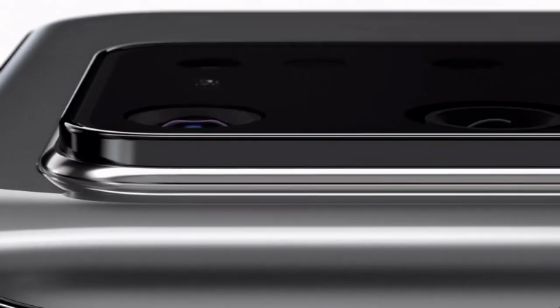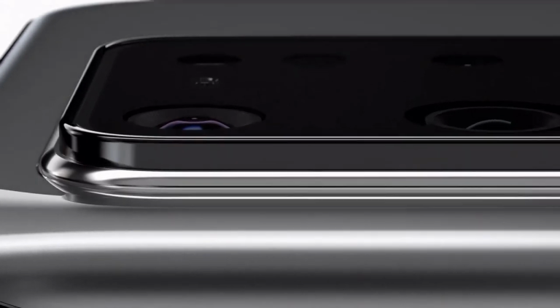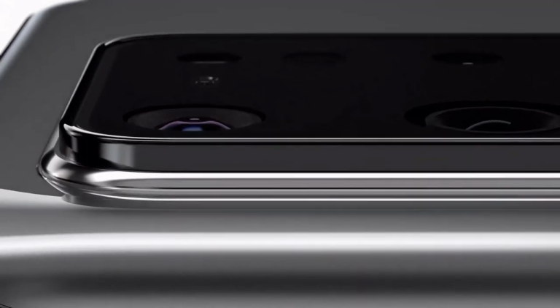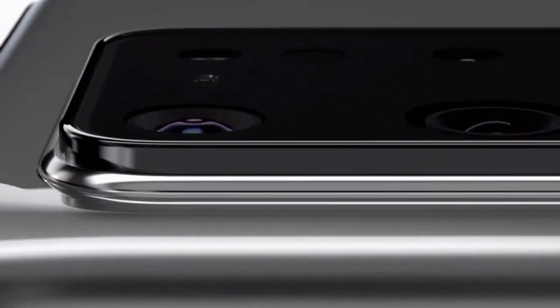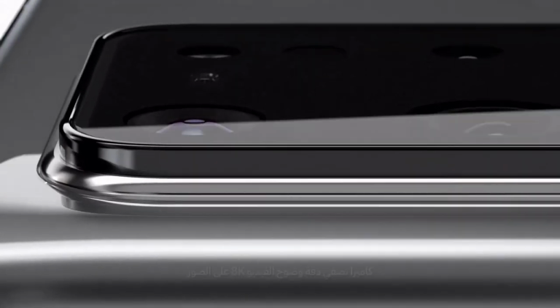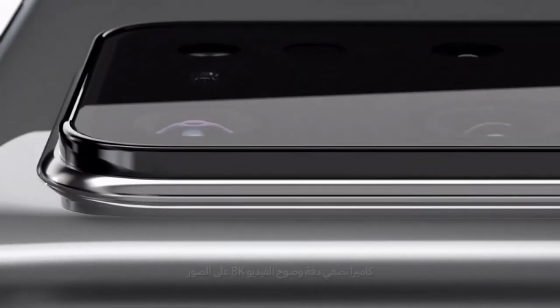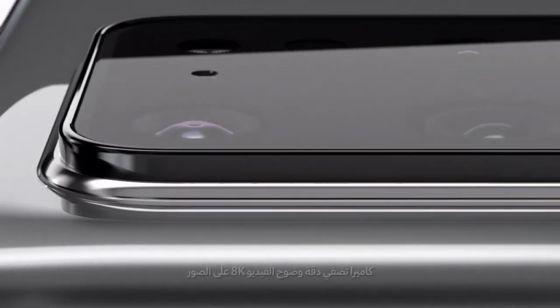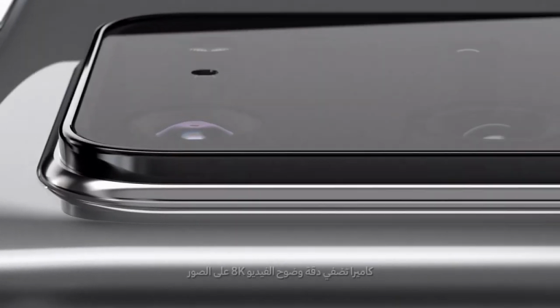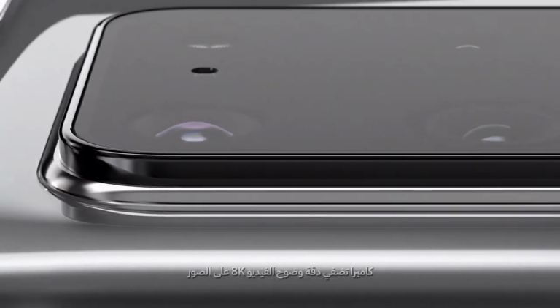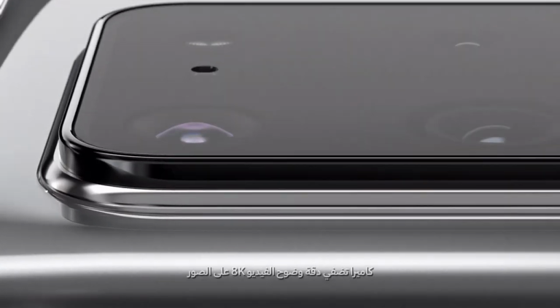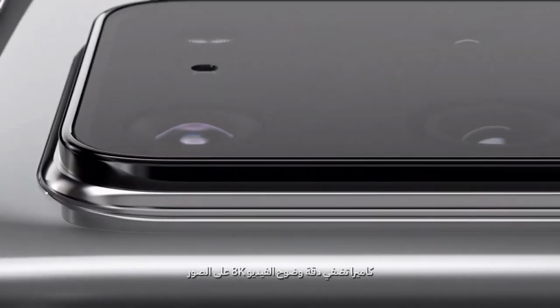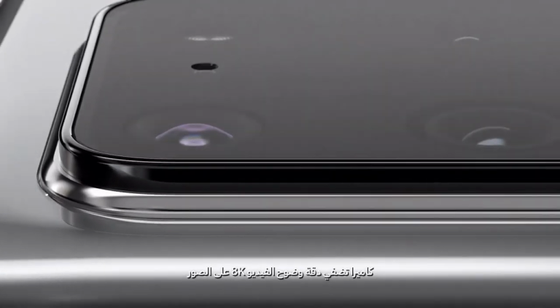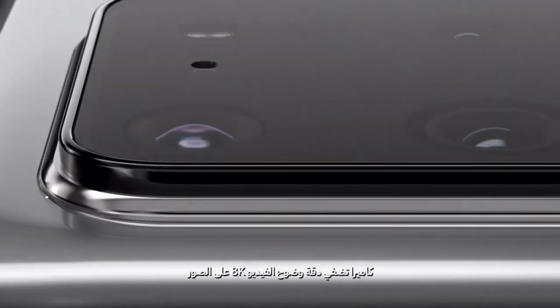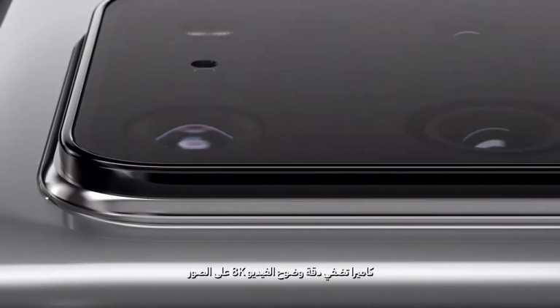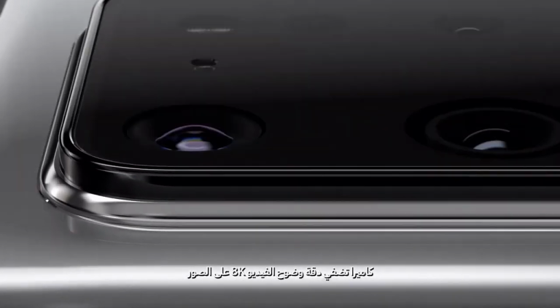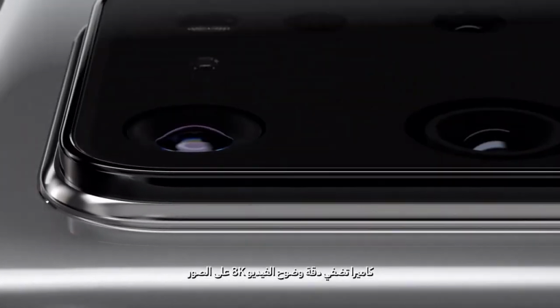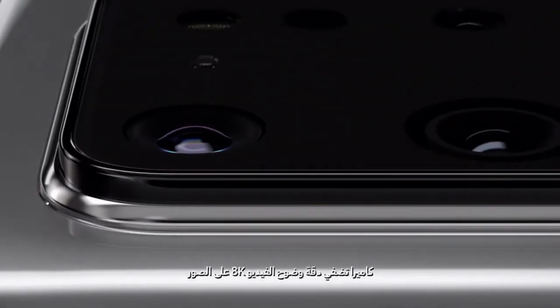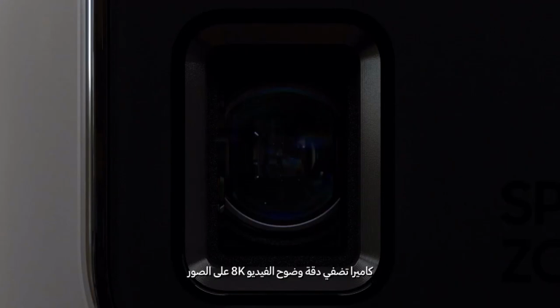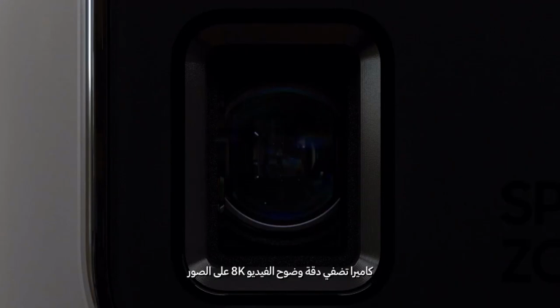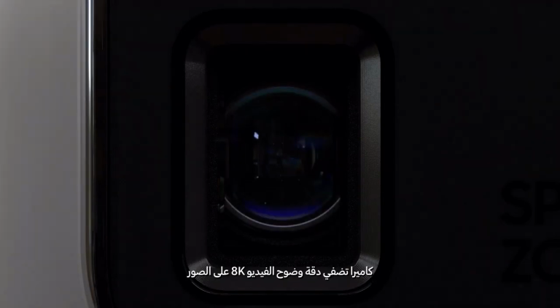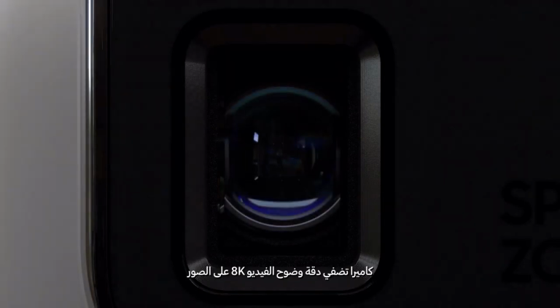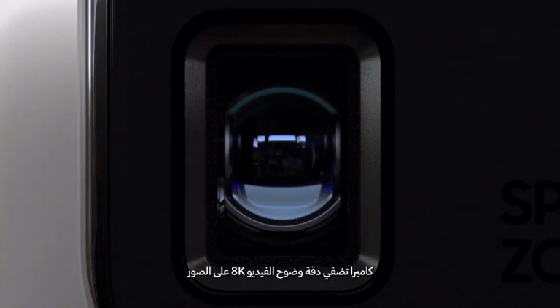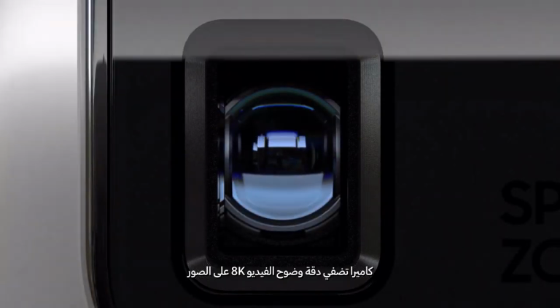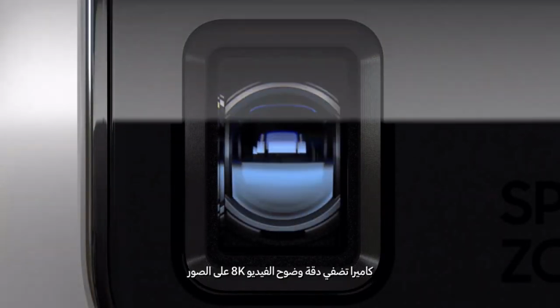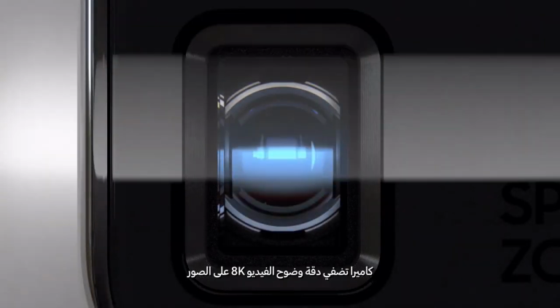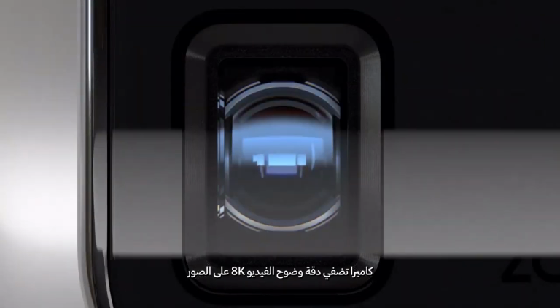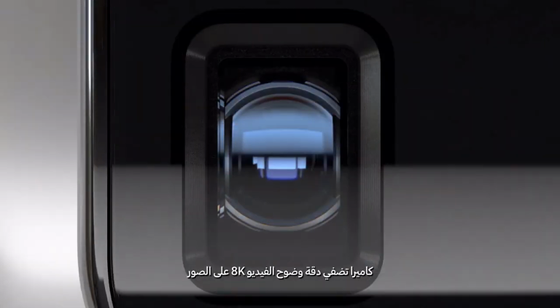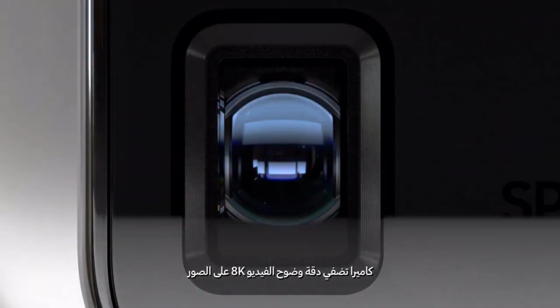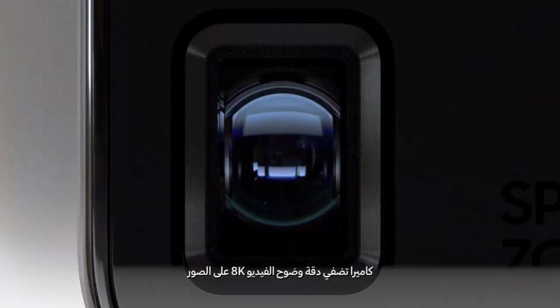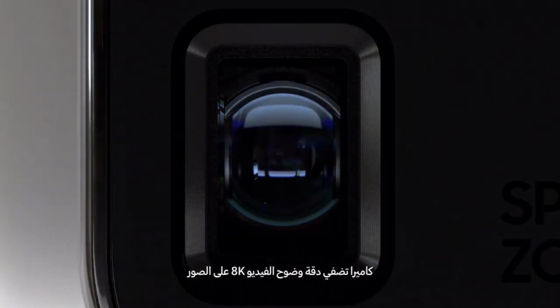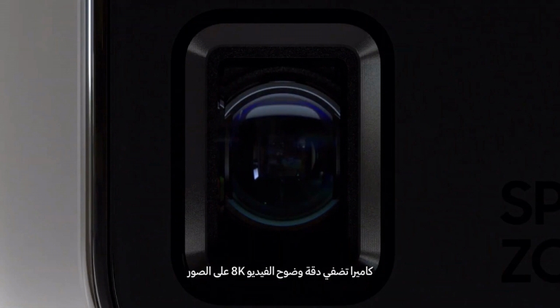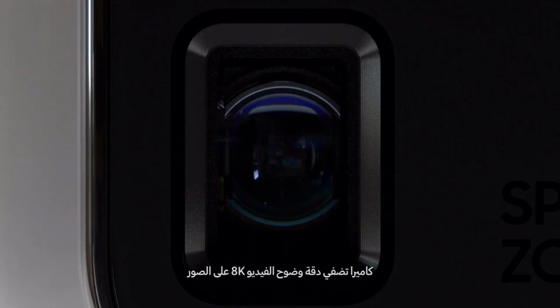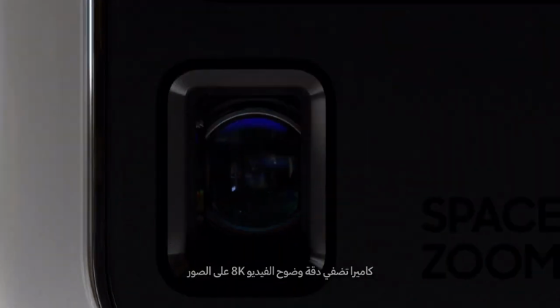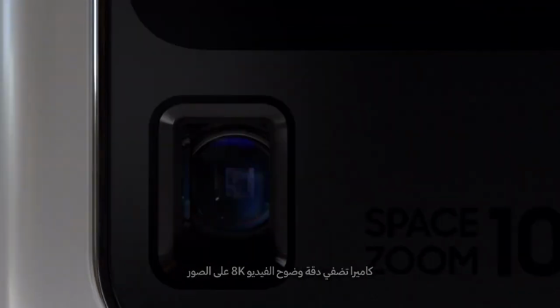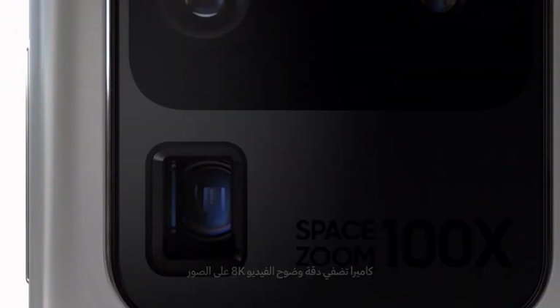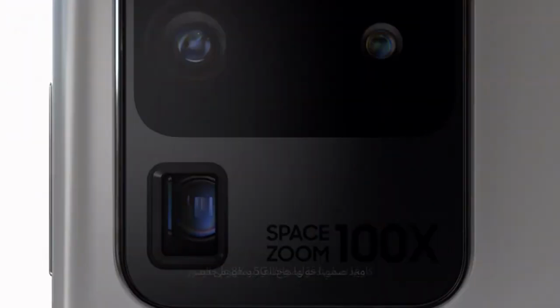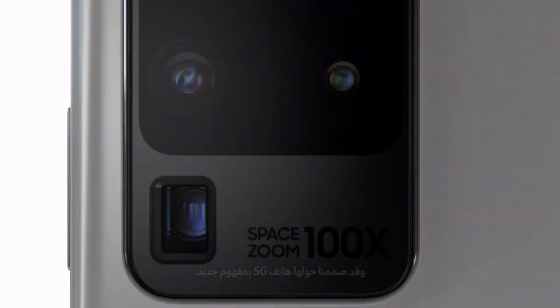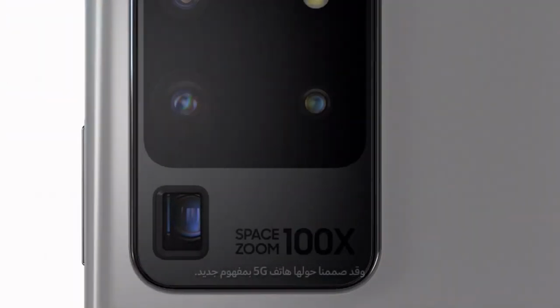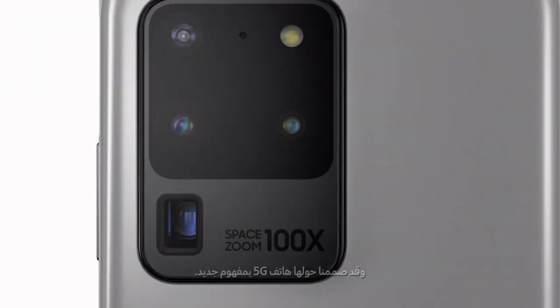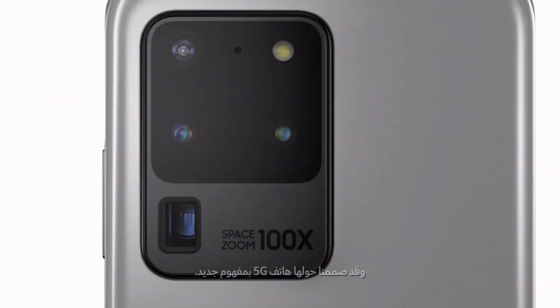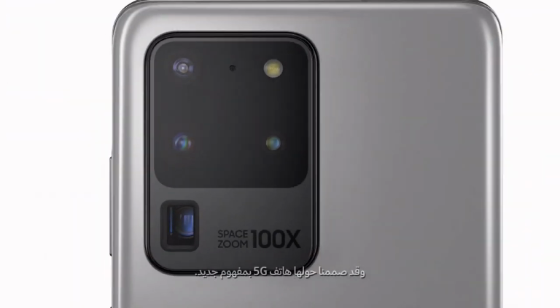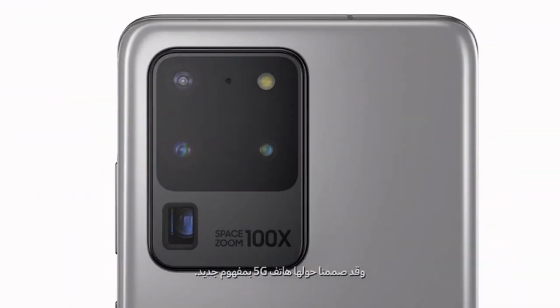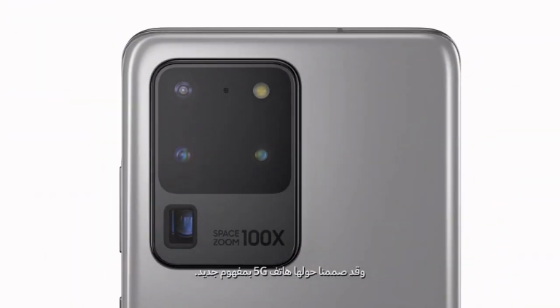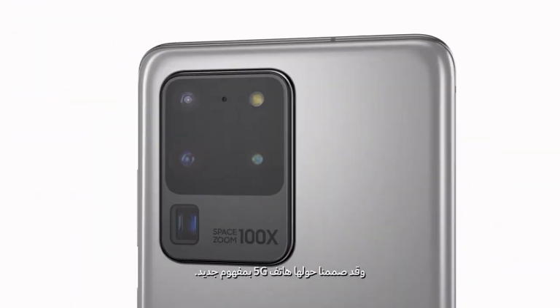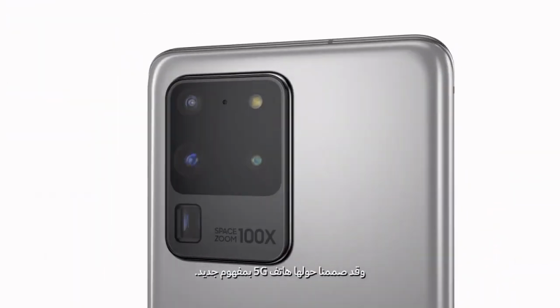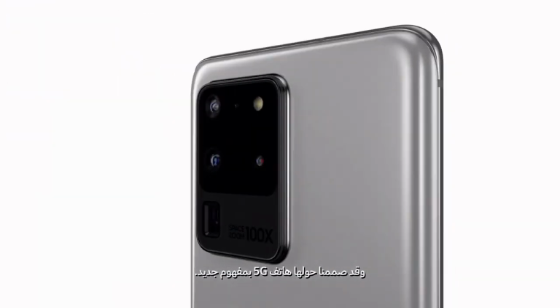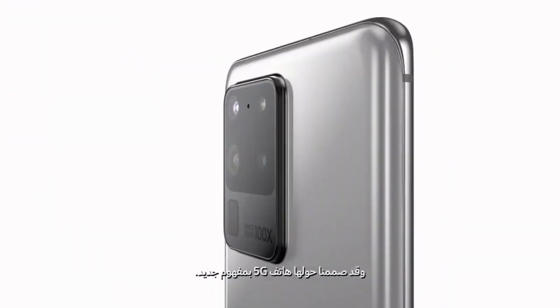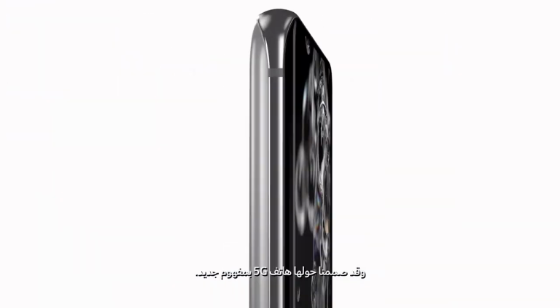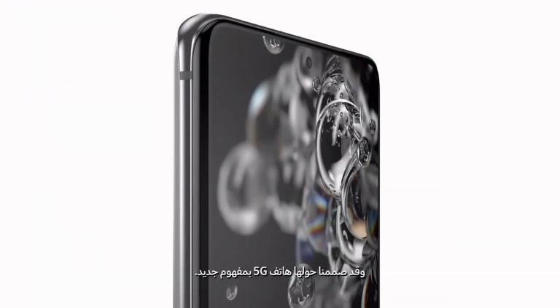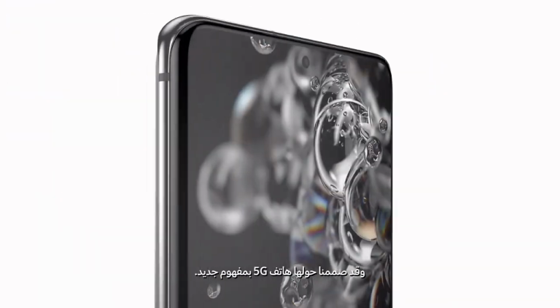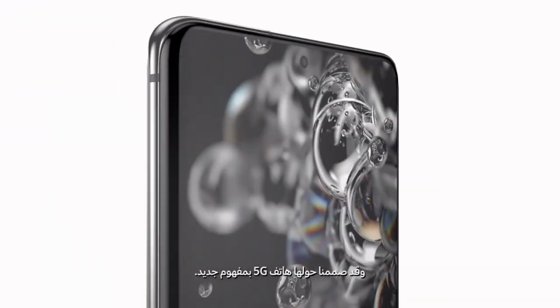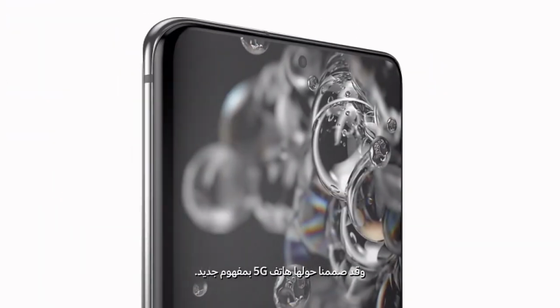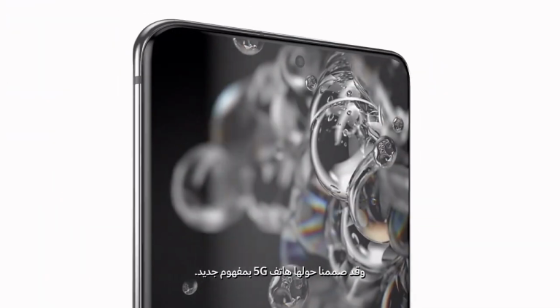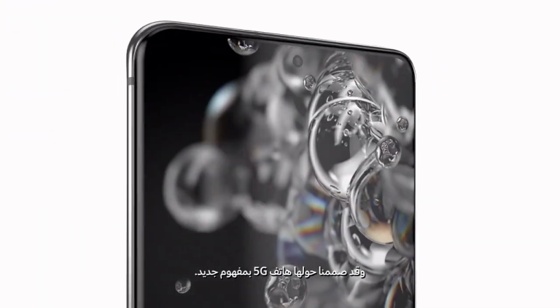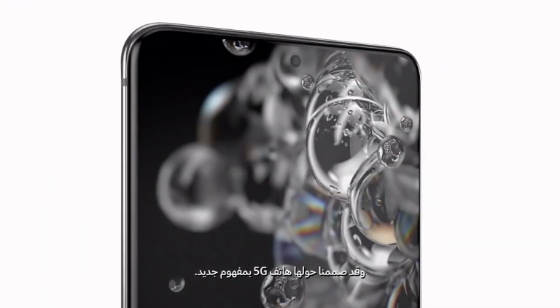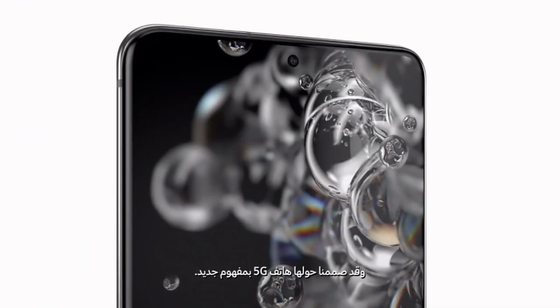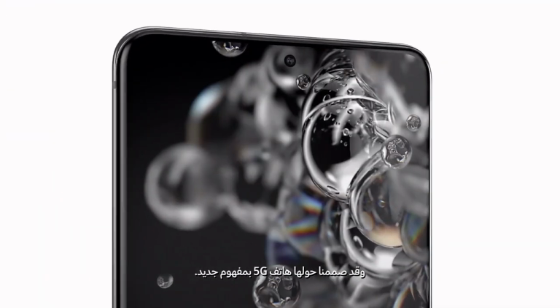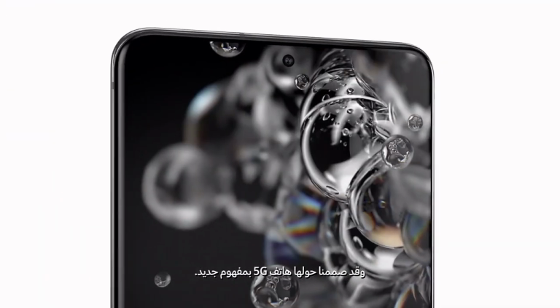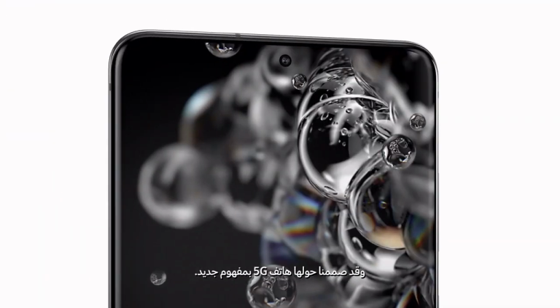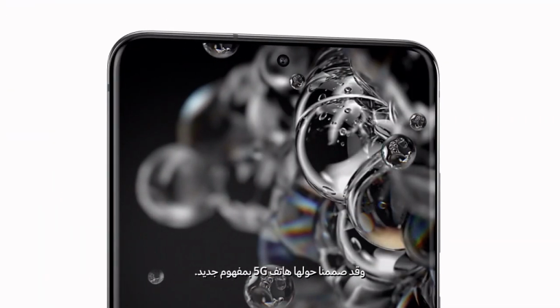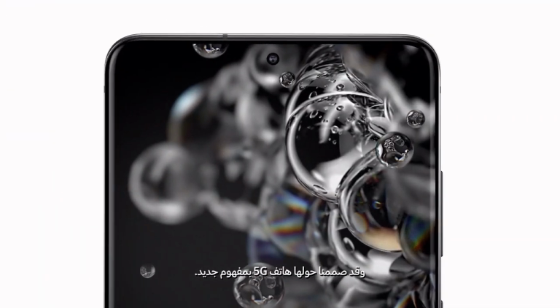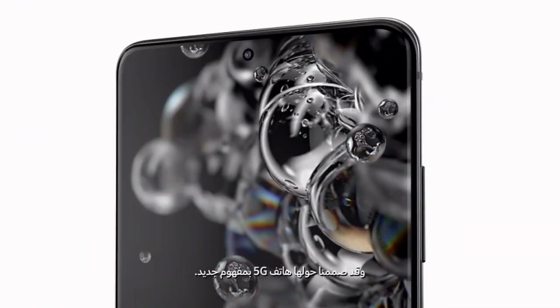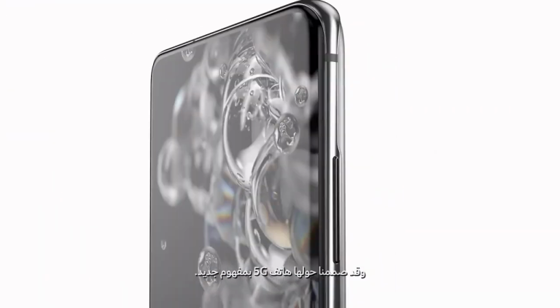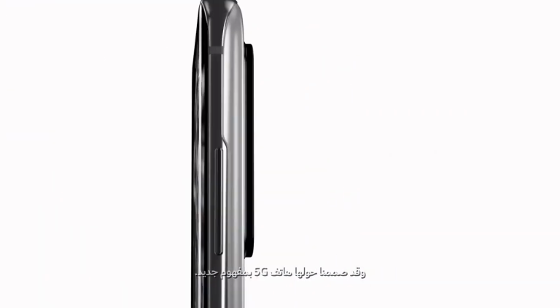Our camera brings 8K video resolution to photos. And we built a game-changing 5G phone around it.